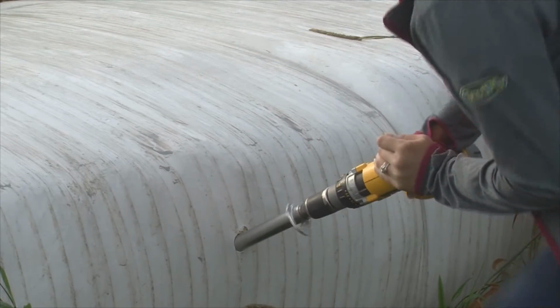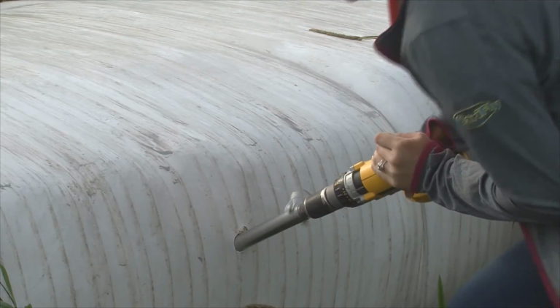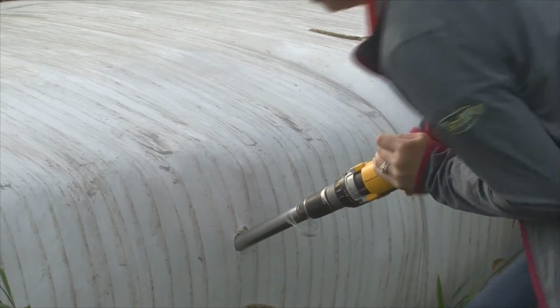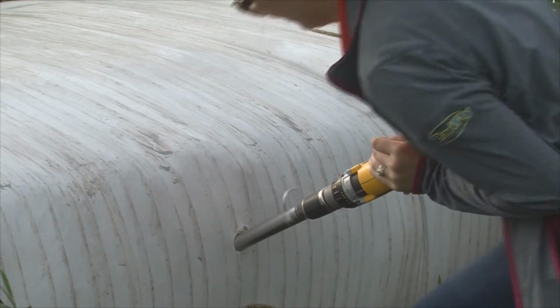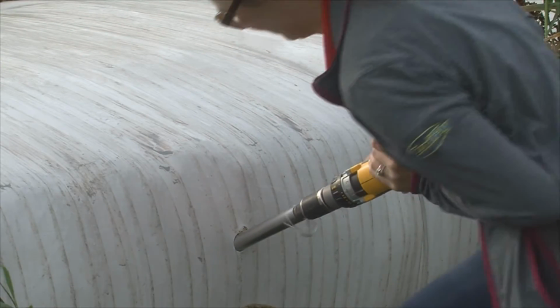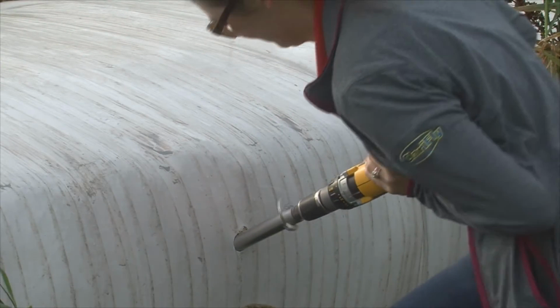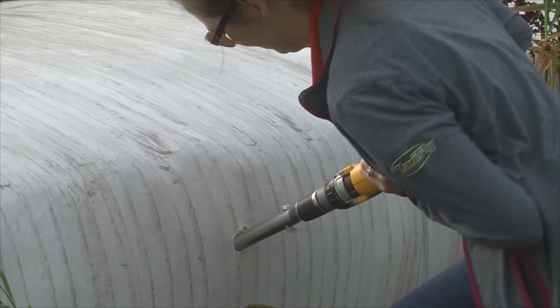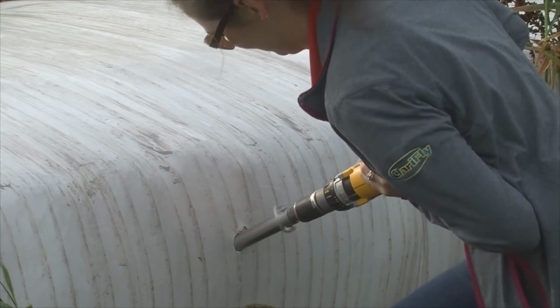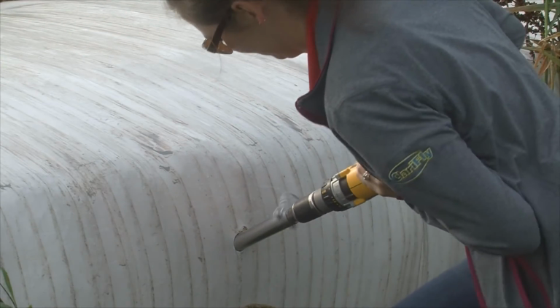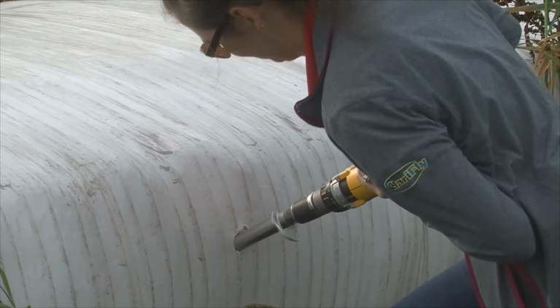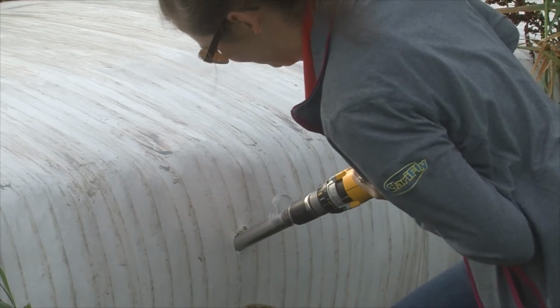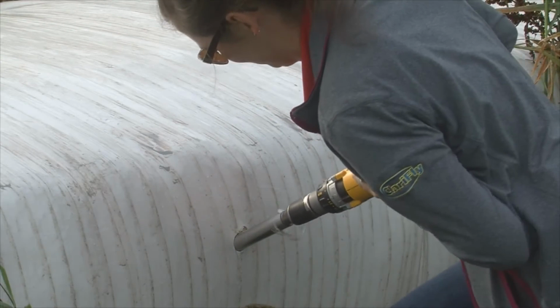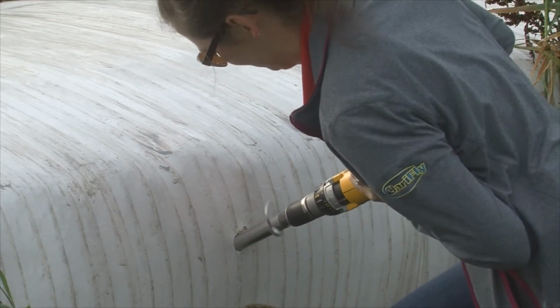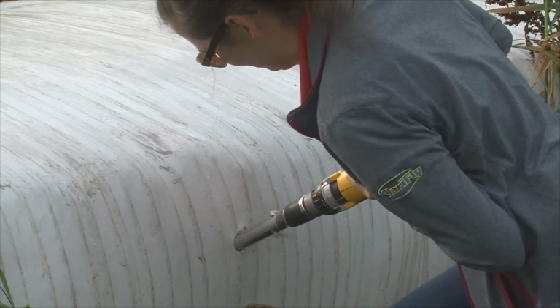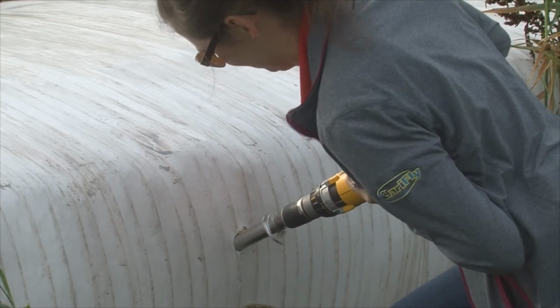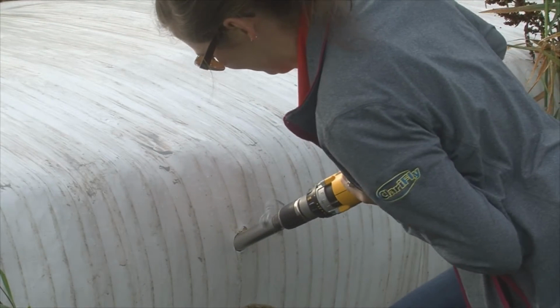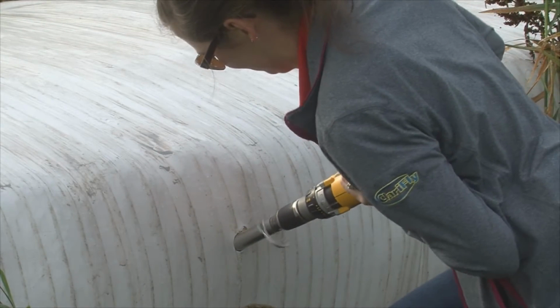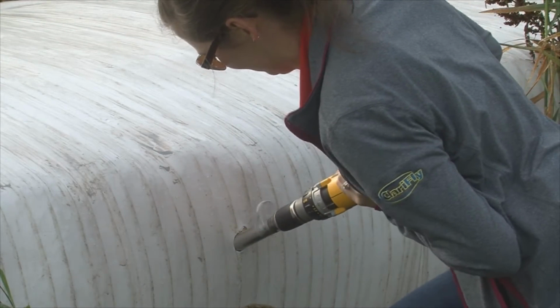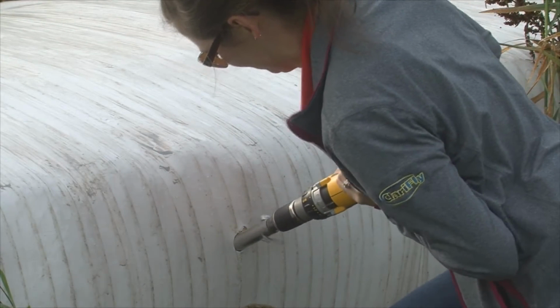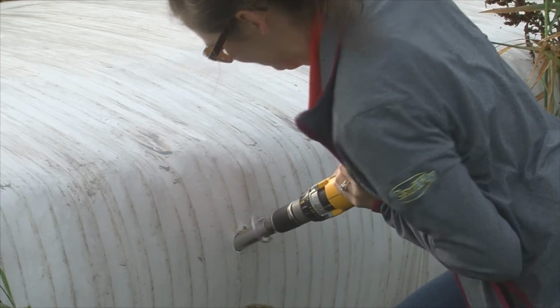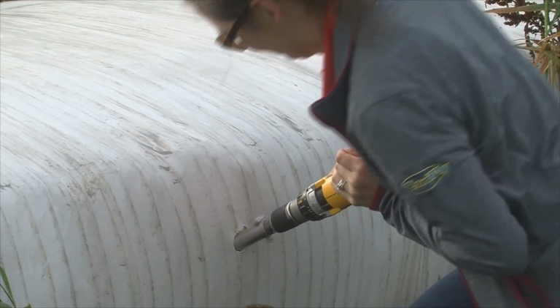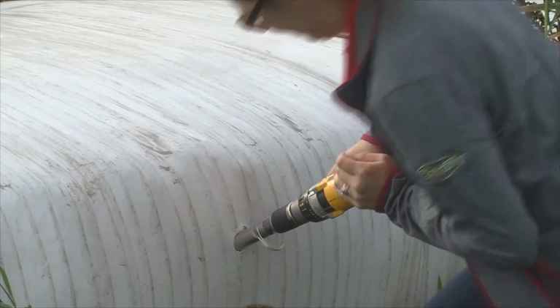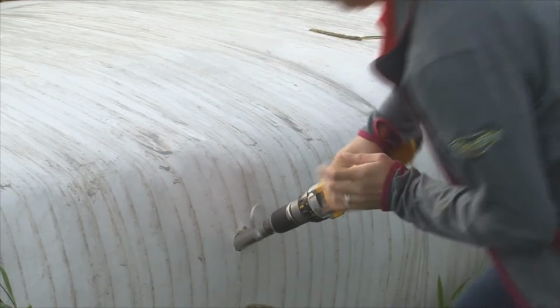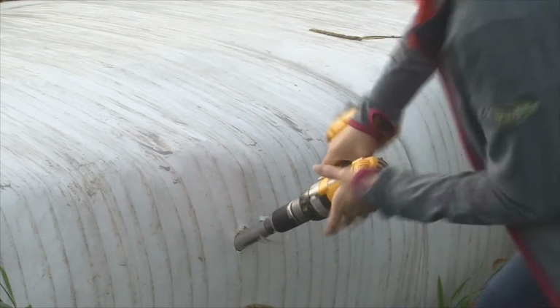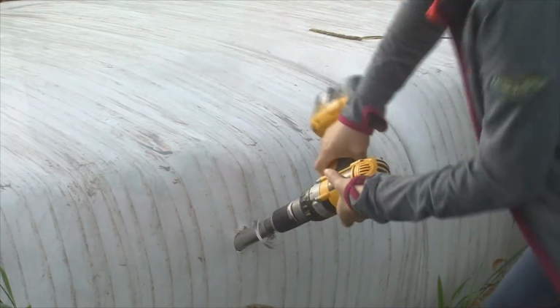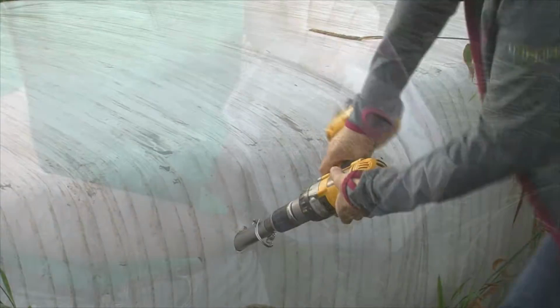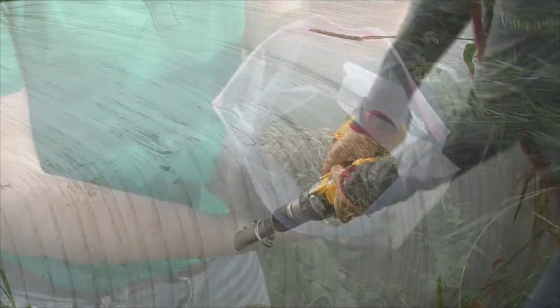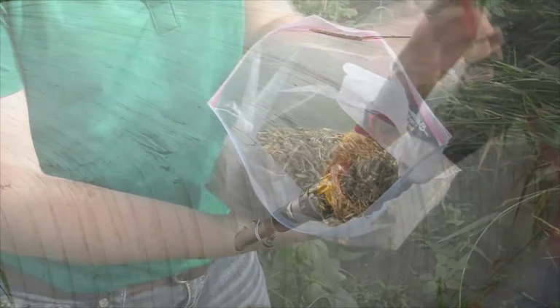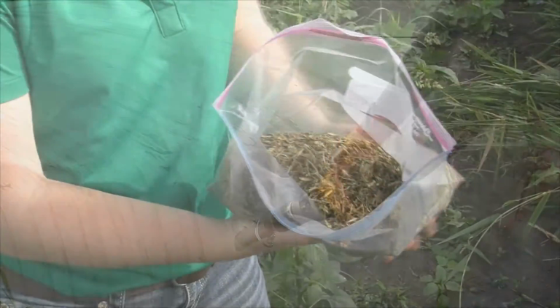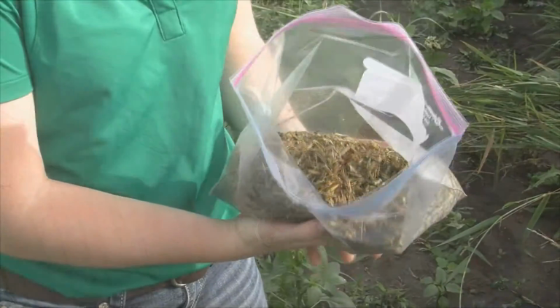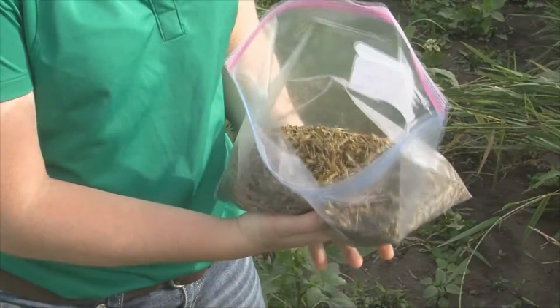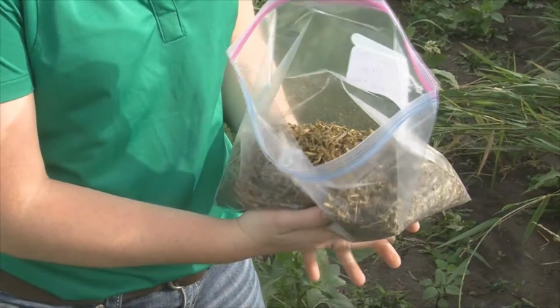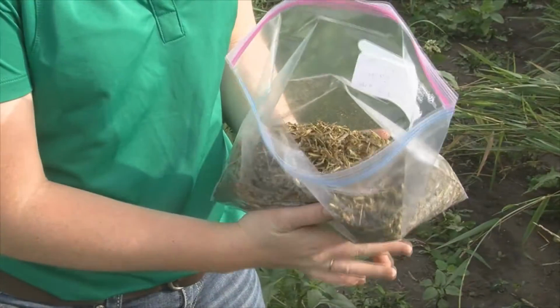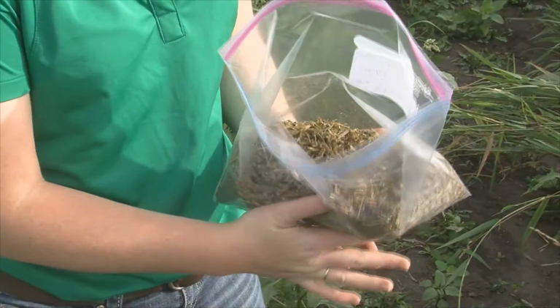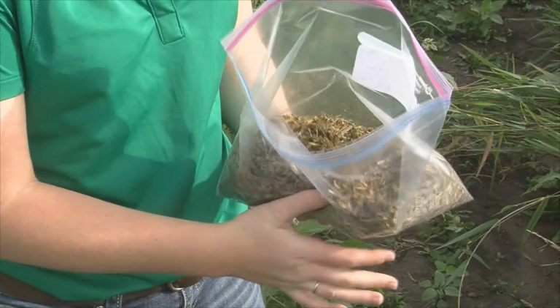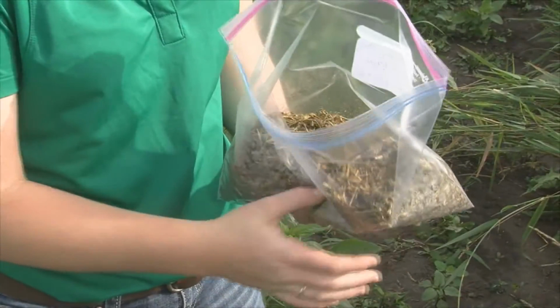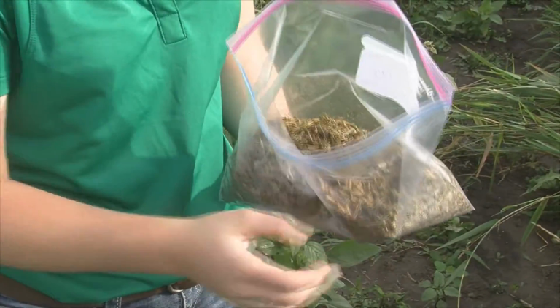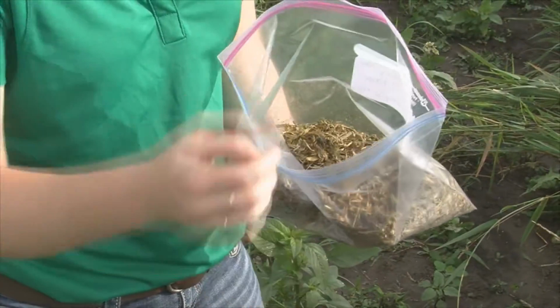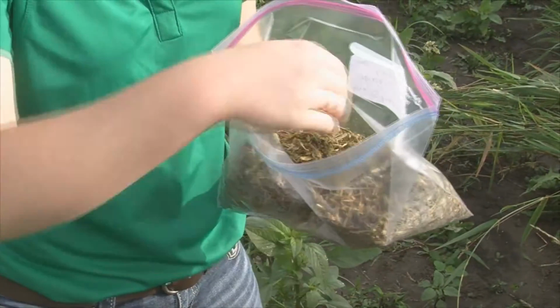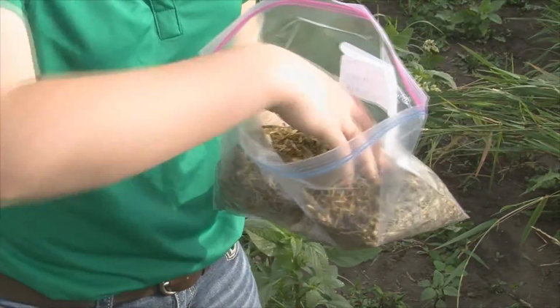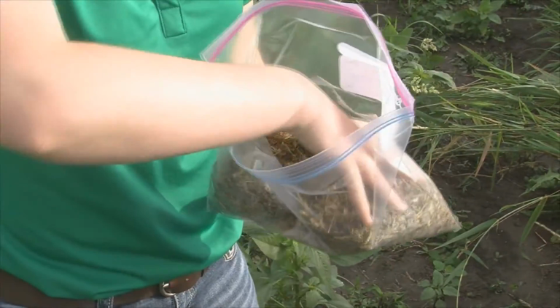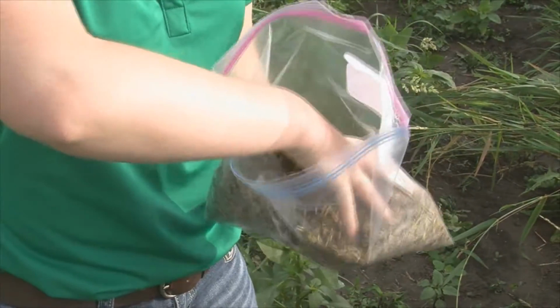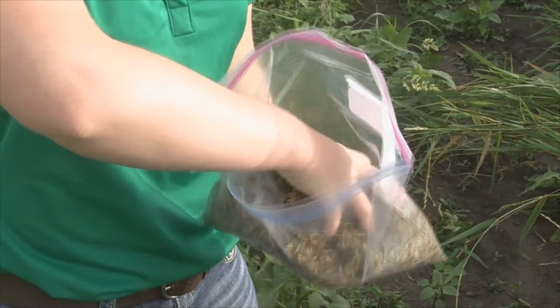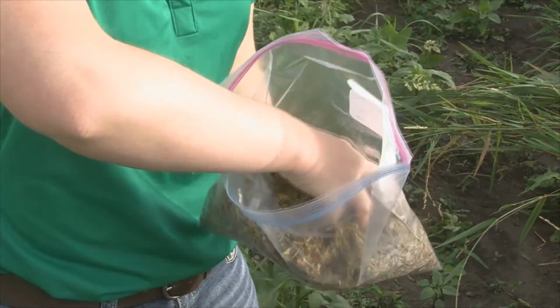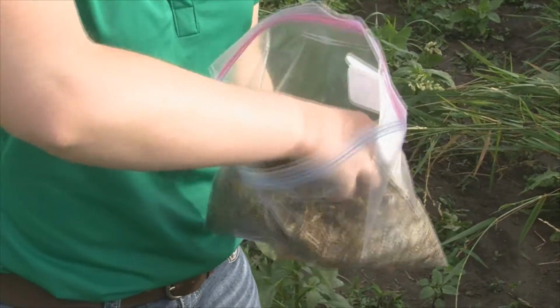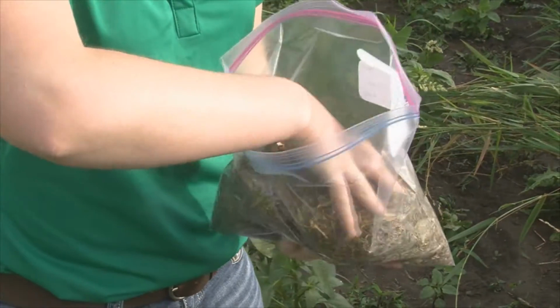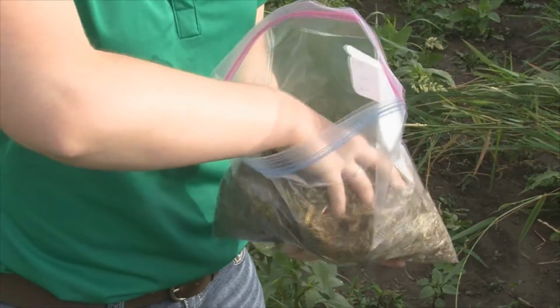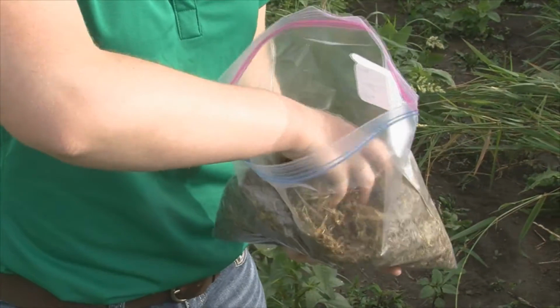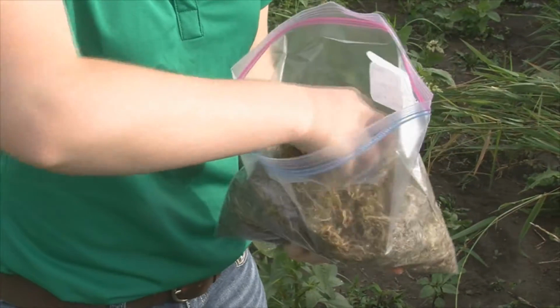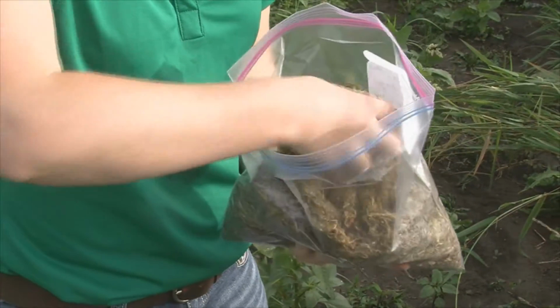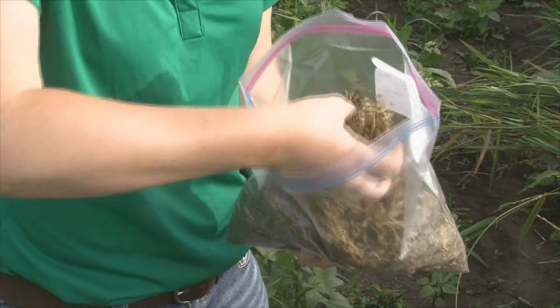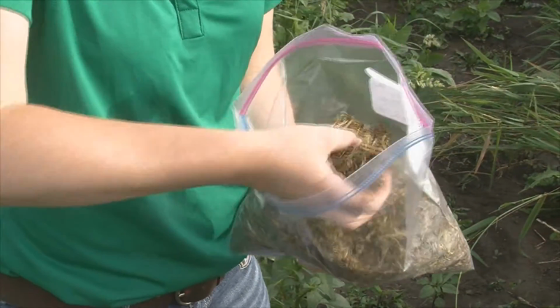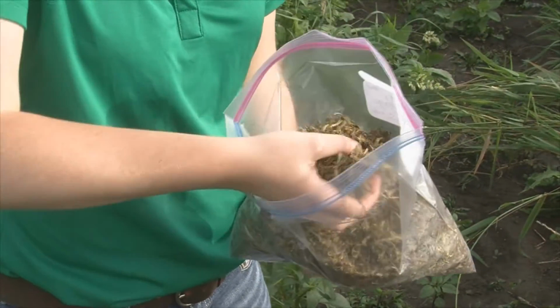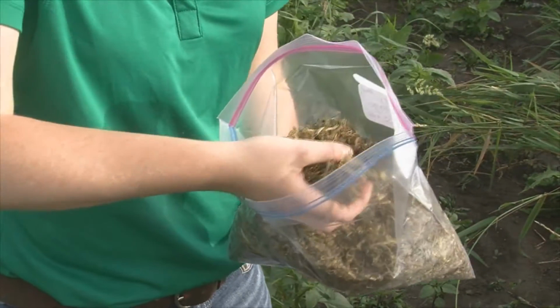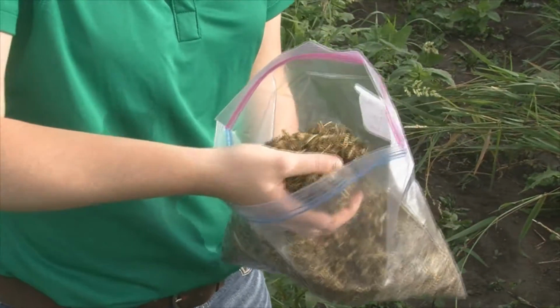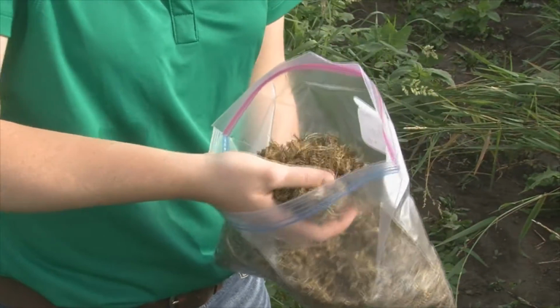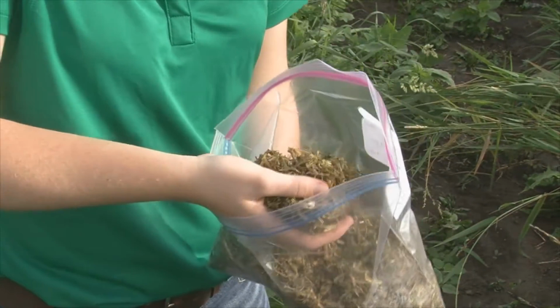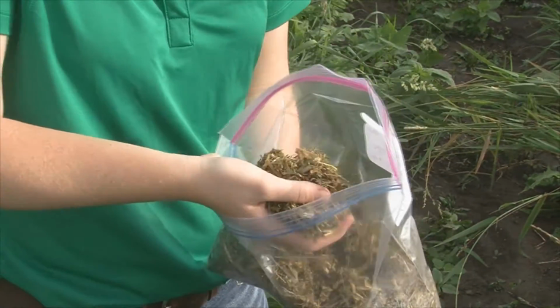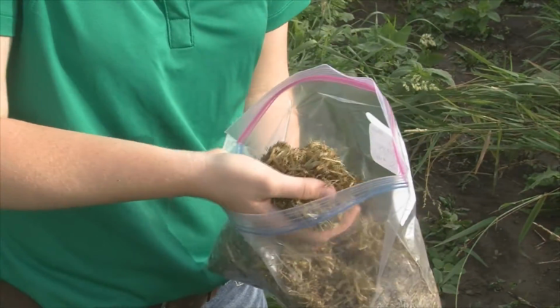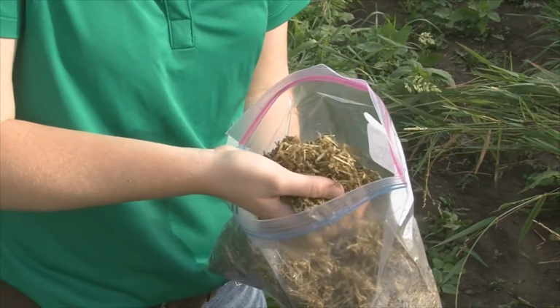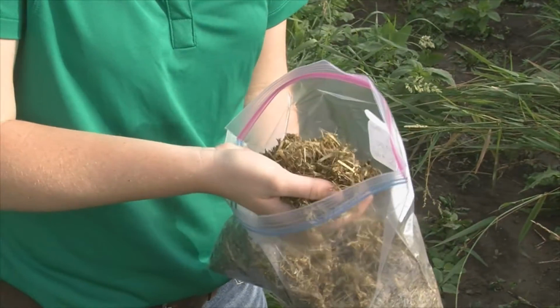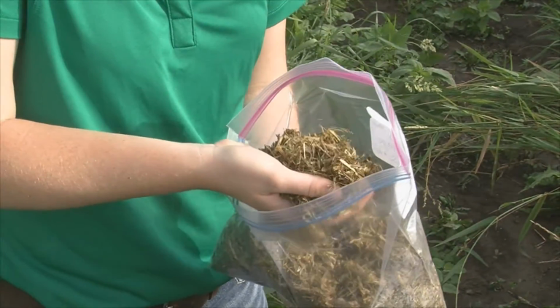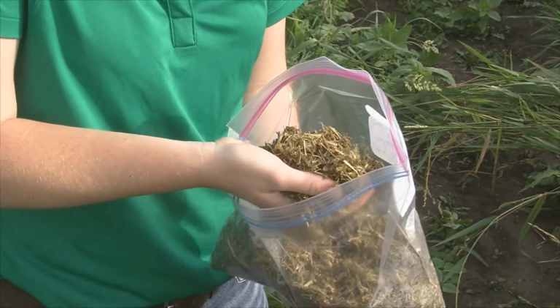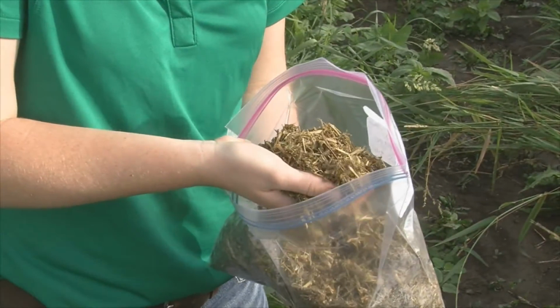Drill the probe all the way into the bale in order to obtain the best cross-section and sample of the bale. Don't just probe halfway into the bale.